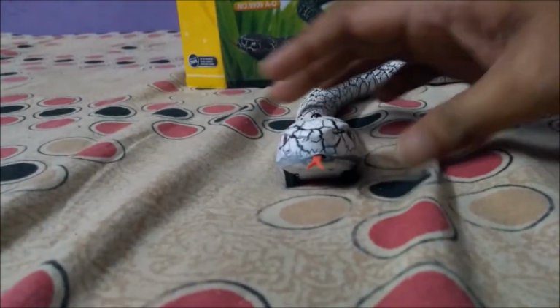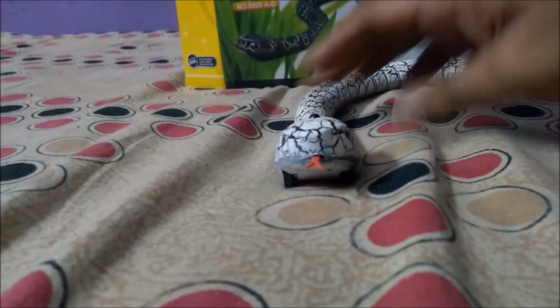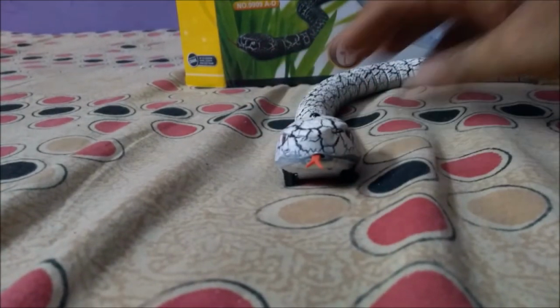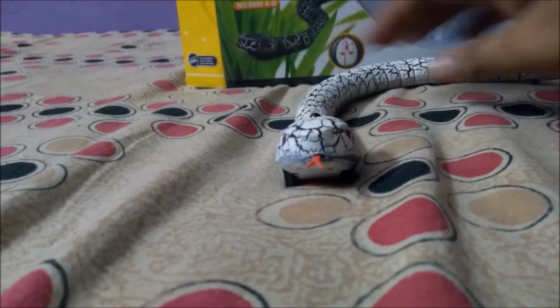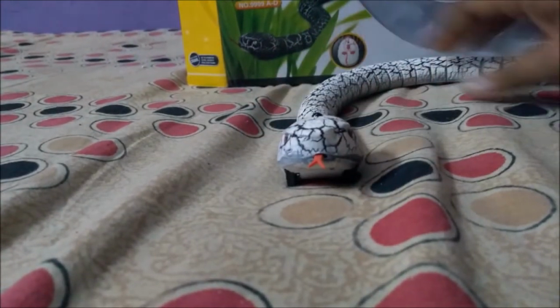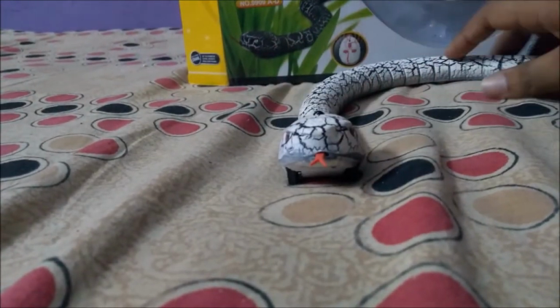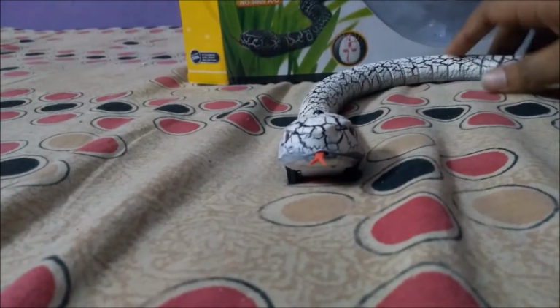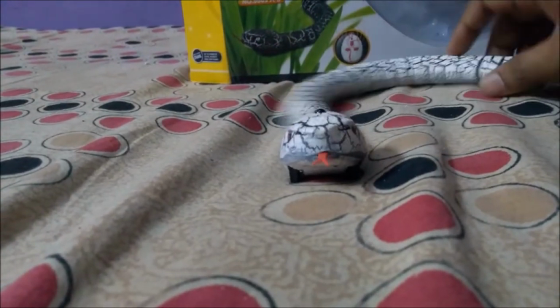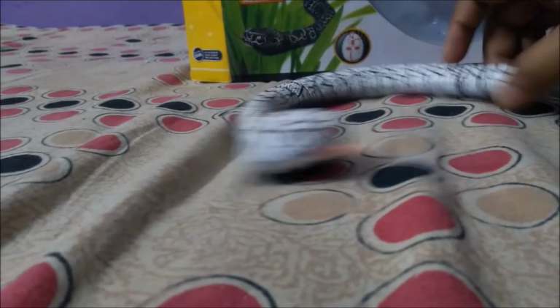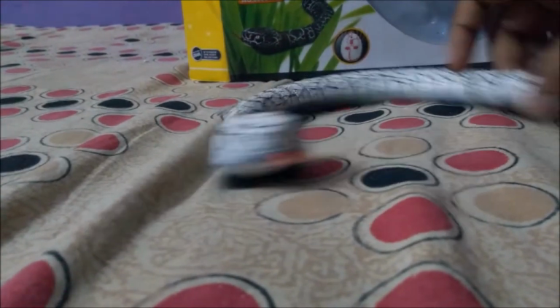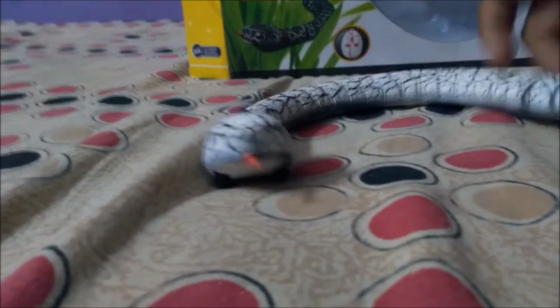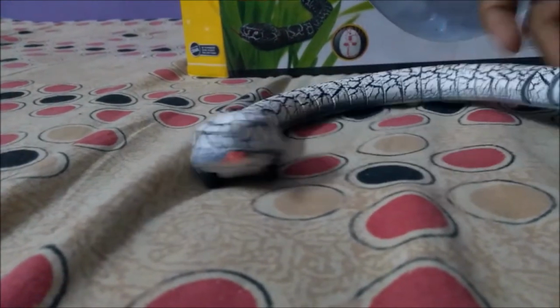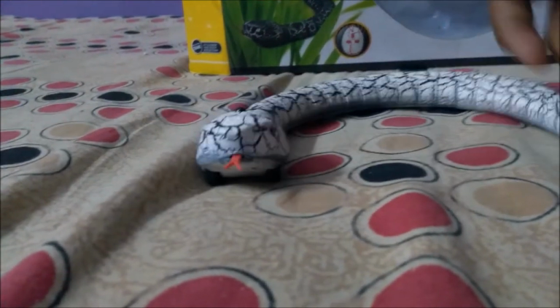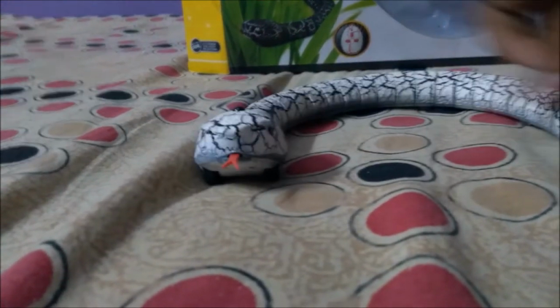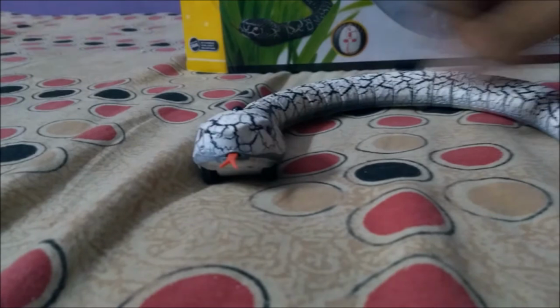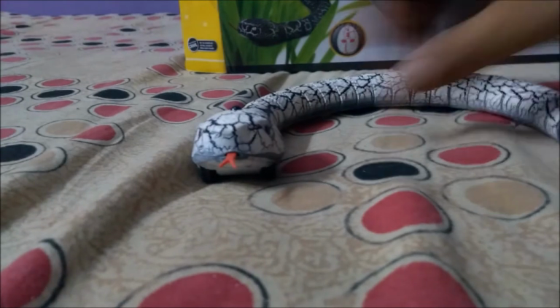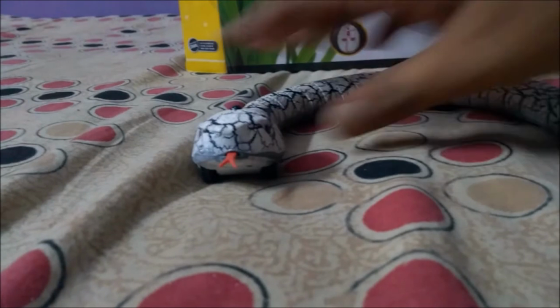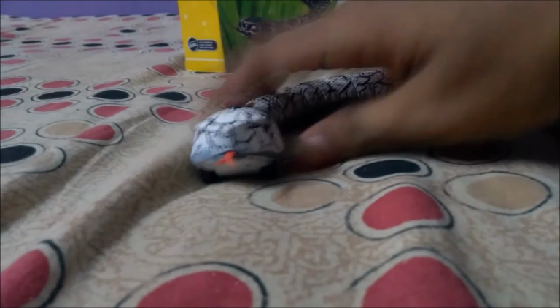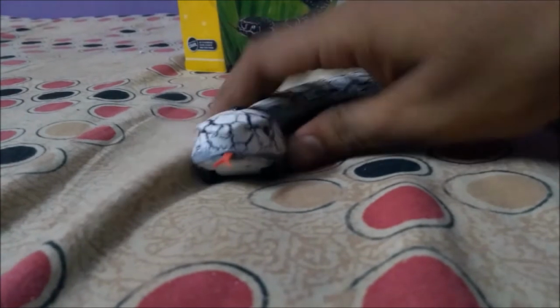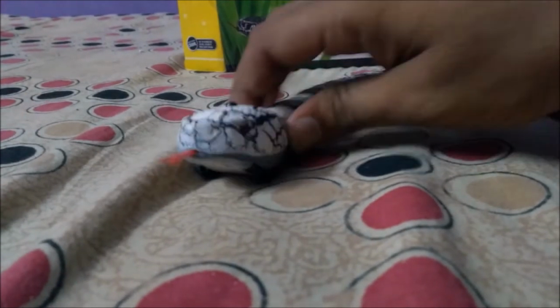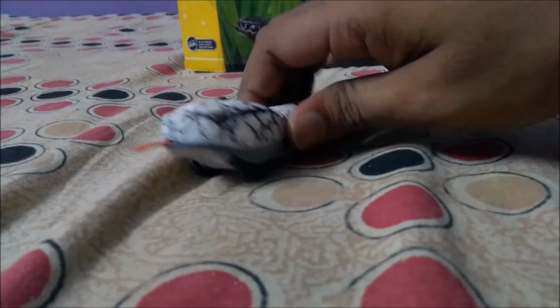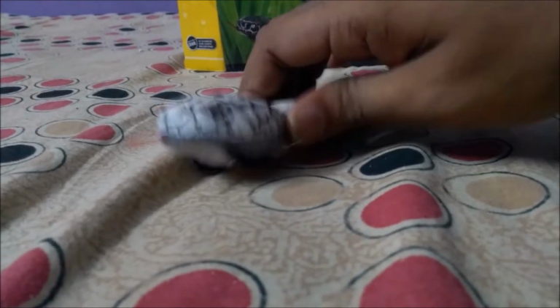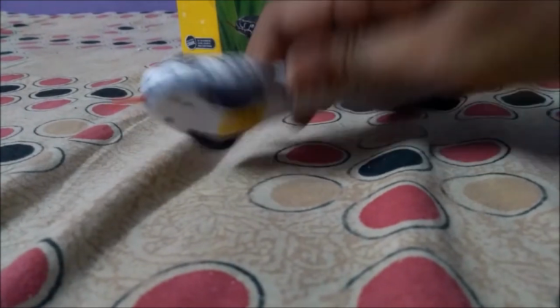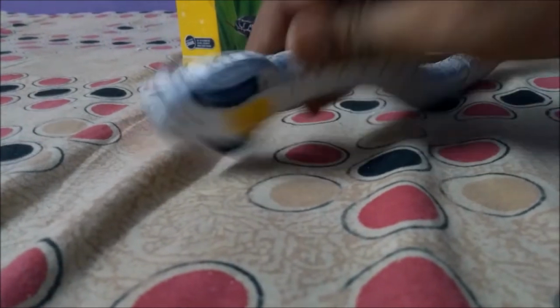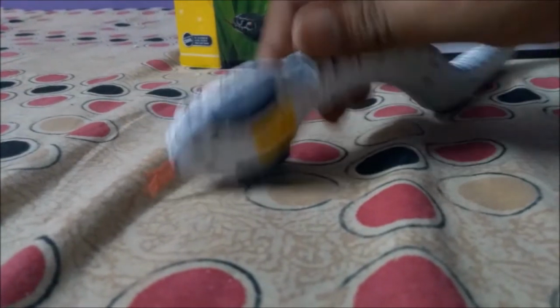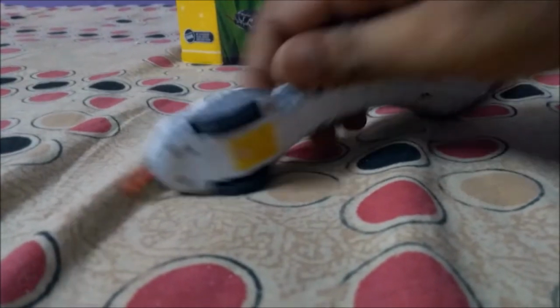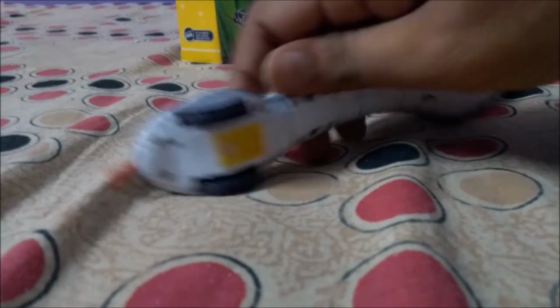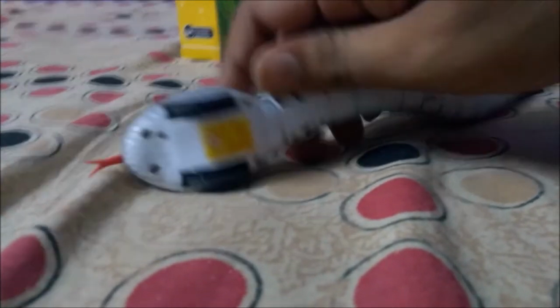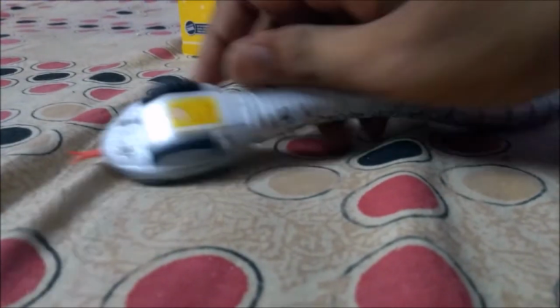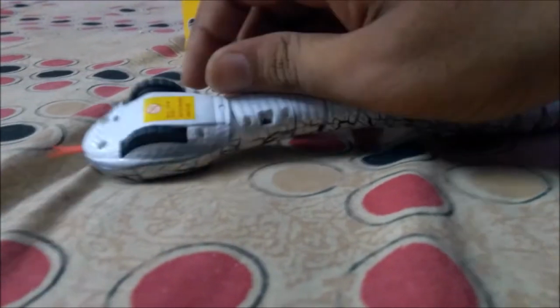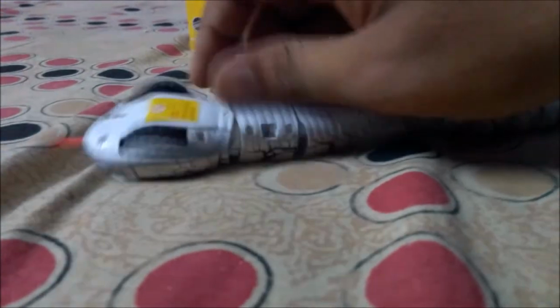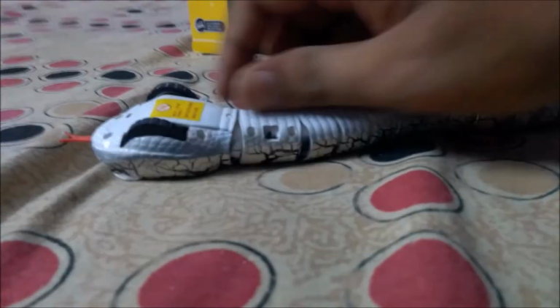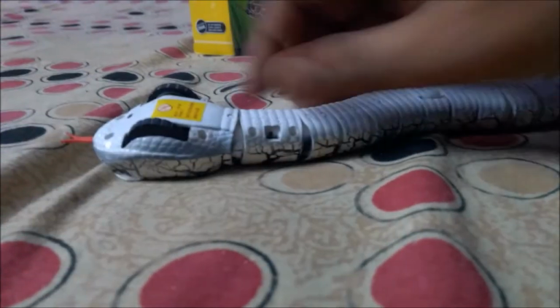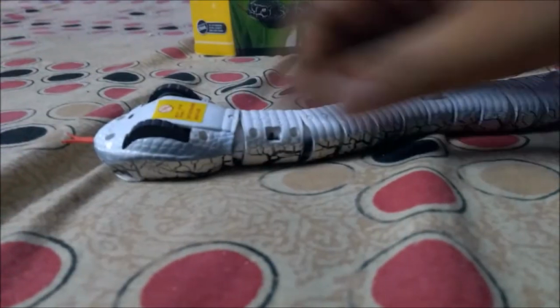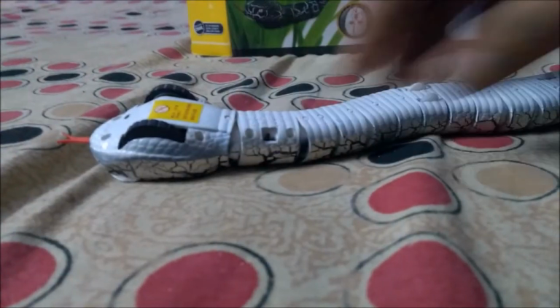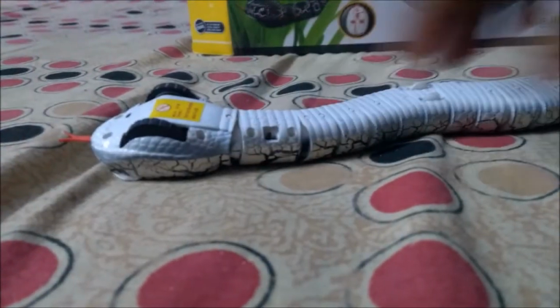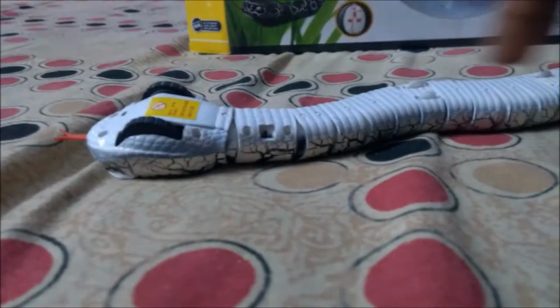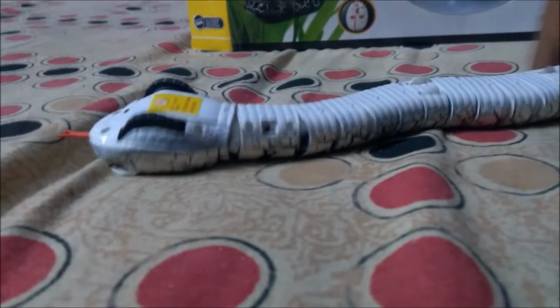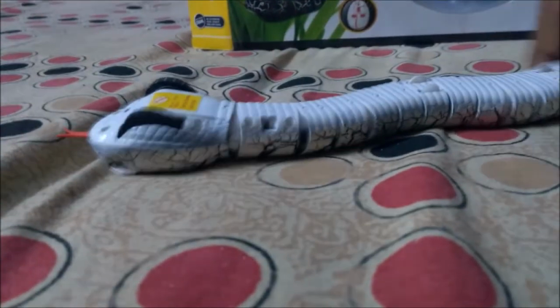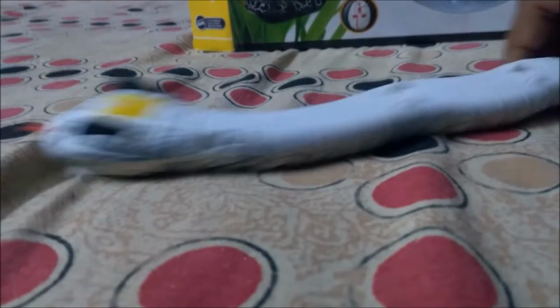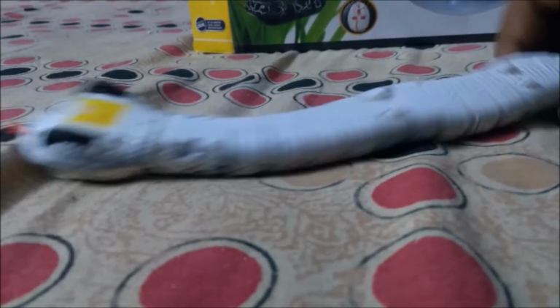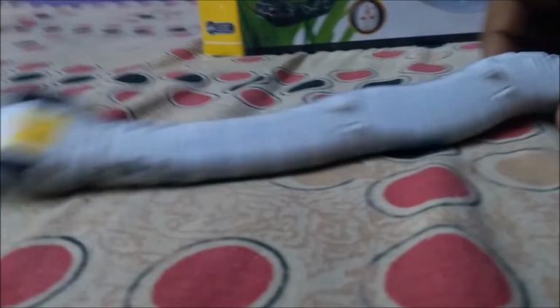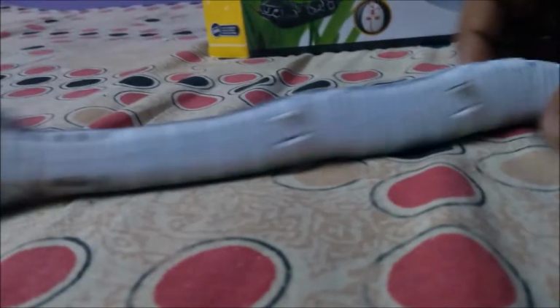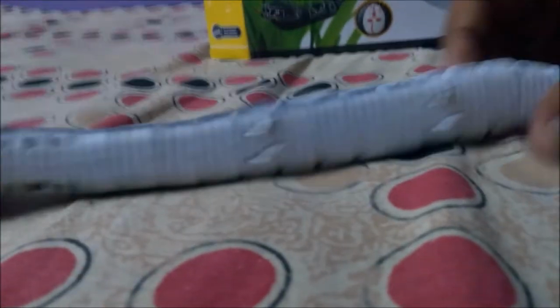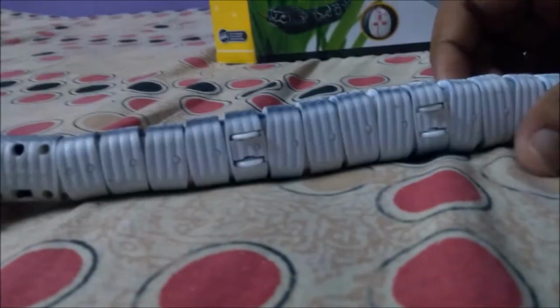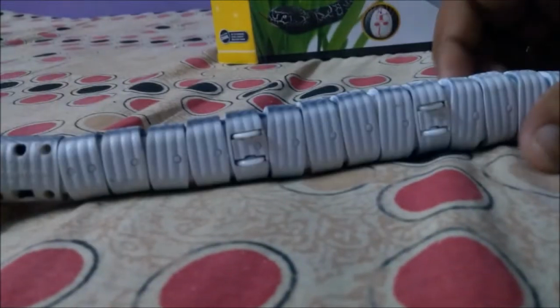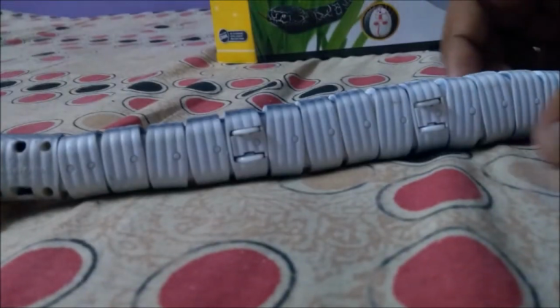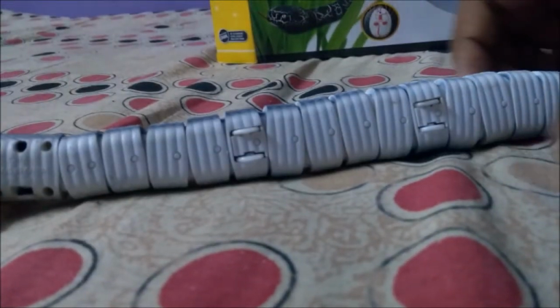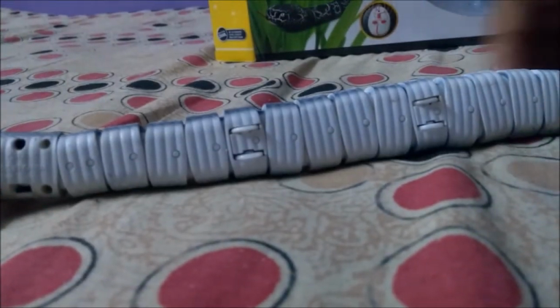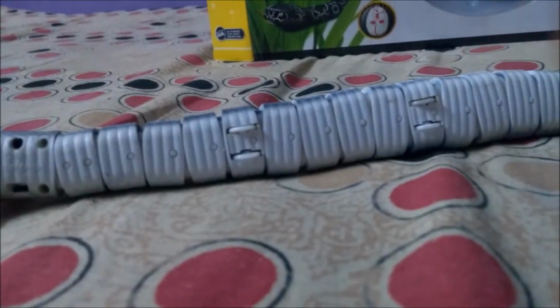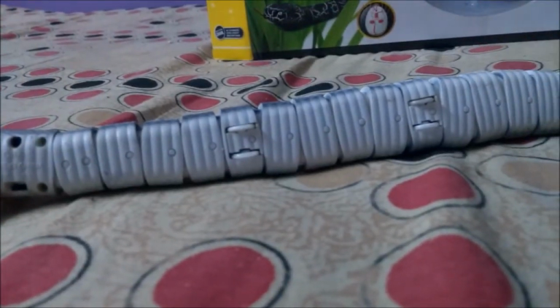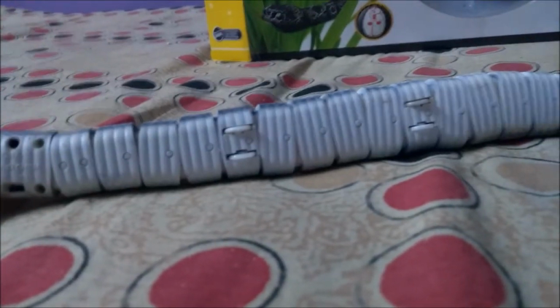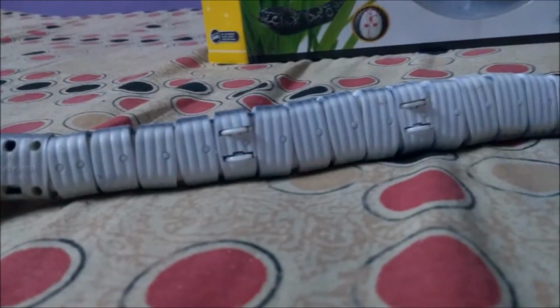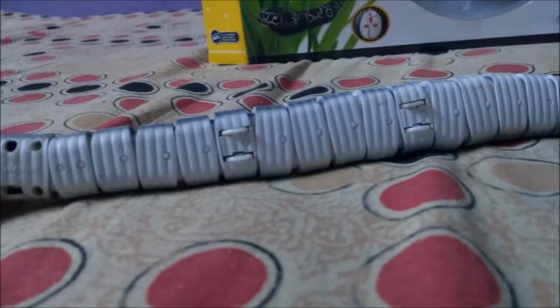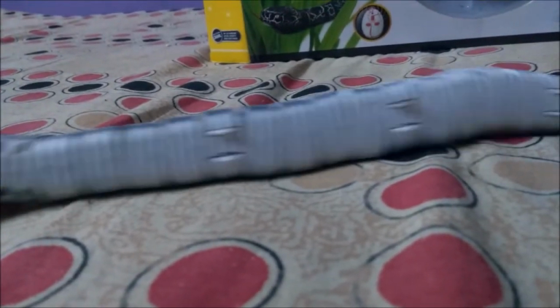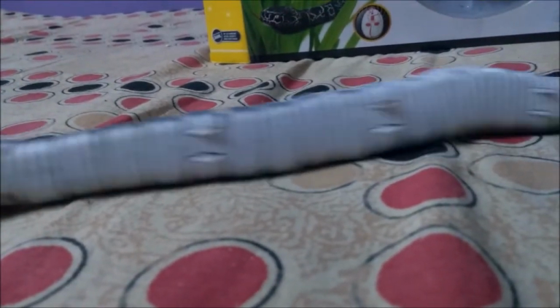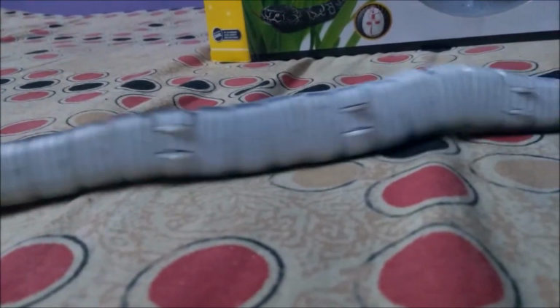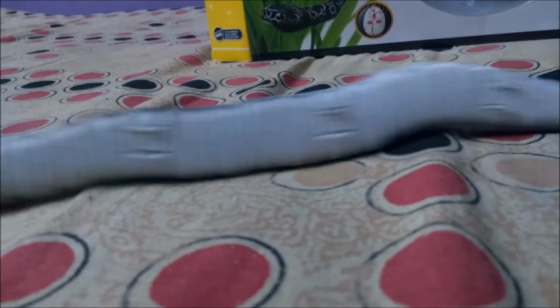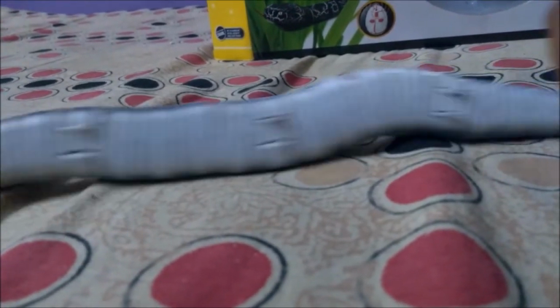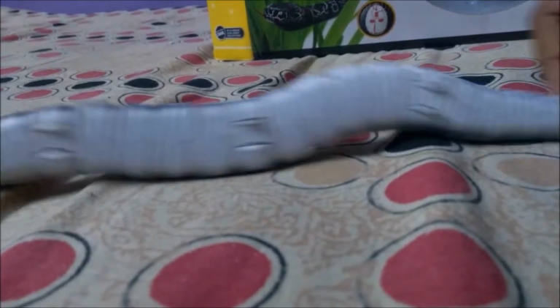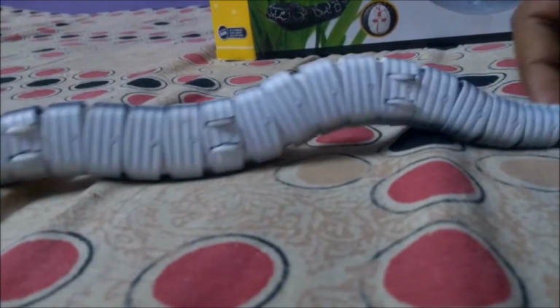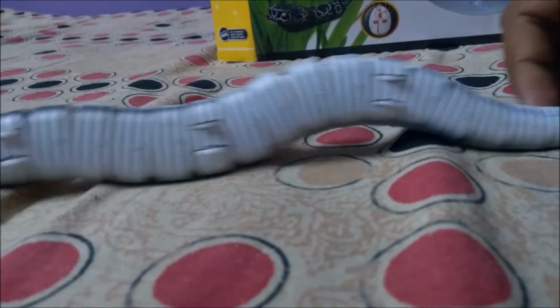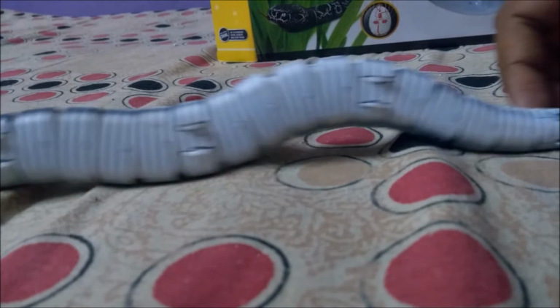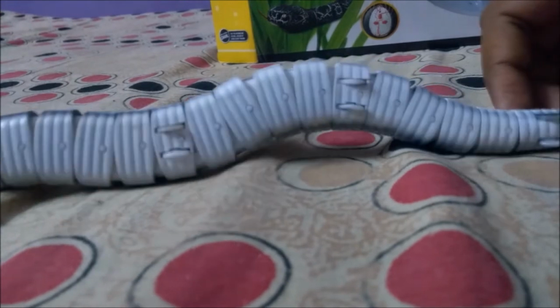In order to perform the task, you have to charge this snake. The idle time should be 40 minutes for use of 10 to 20 minutes.